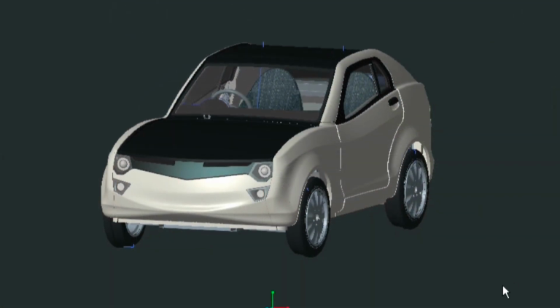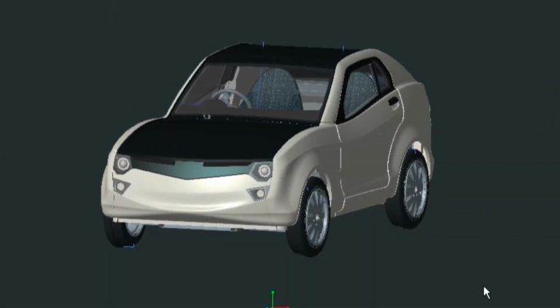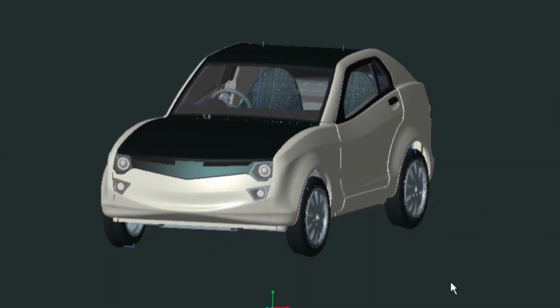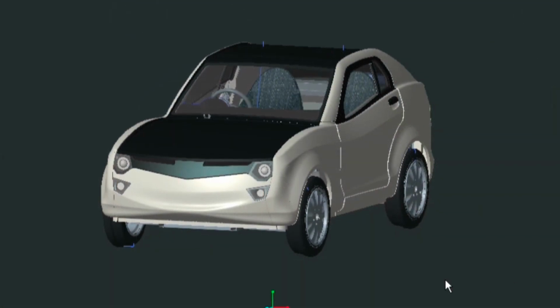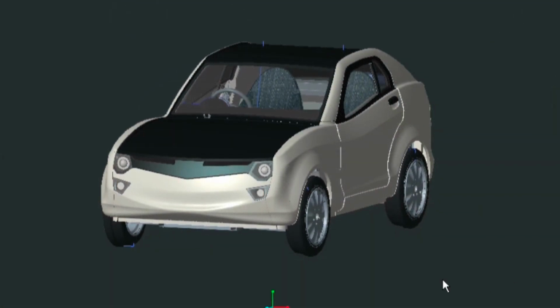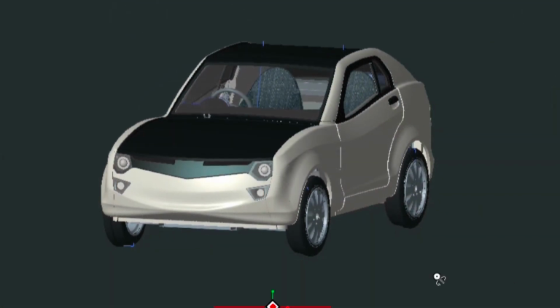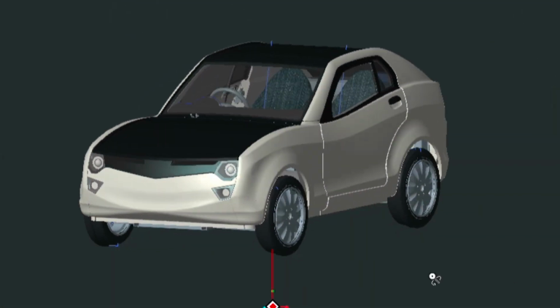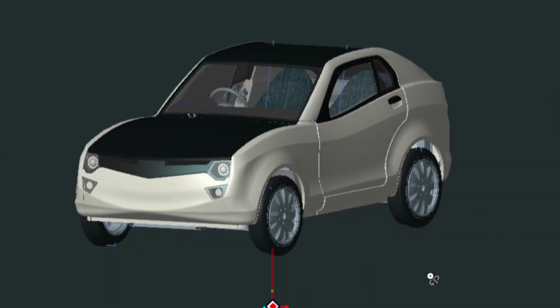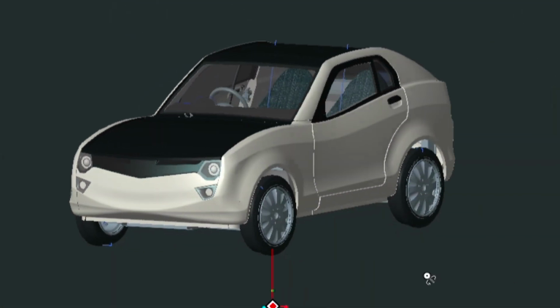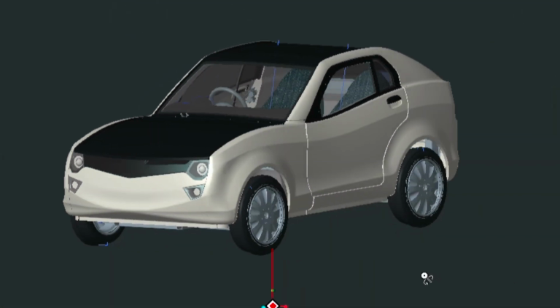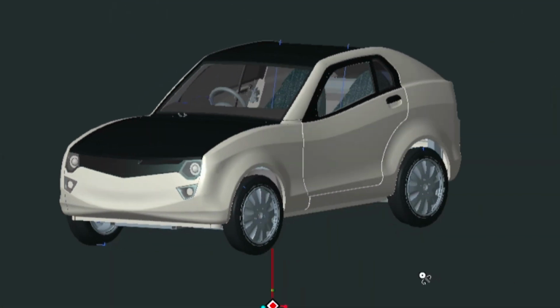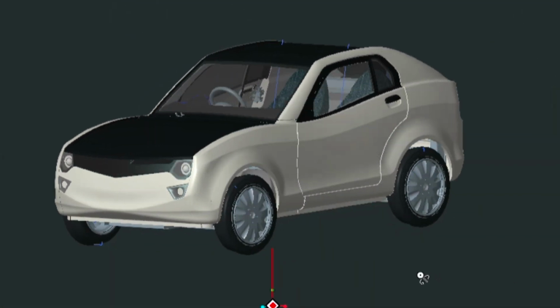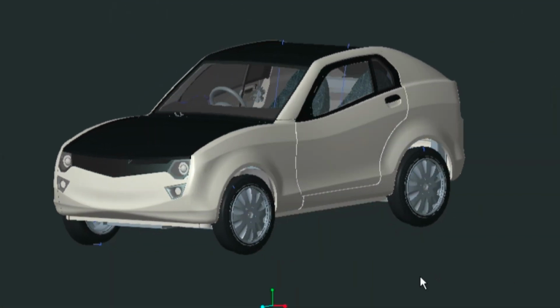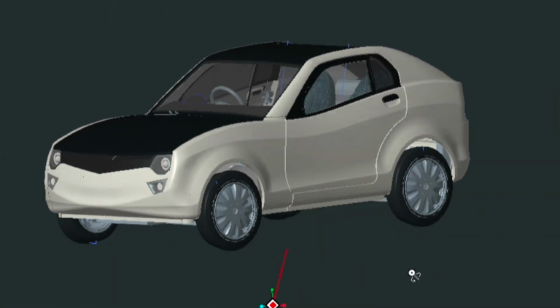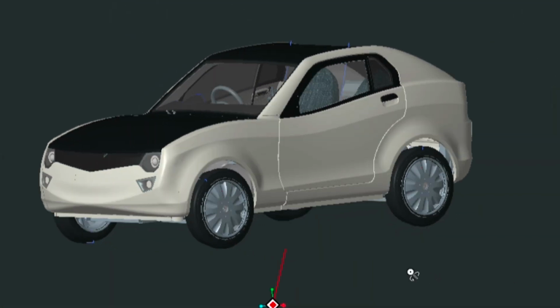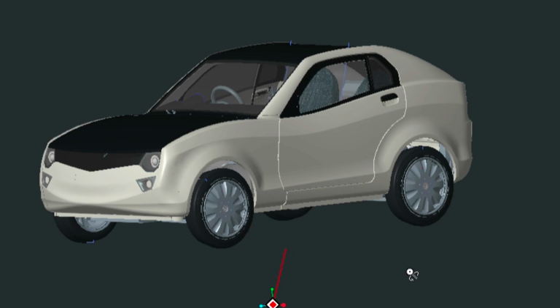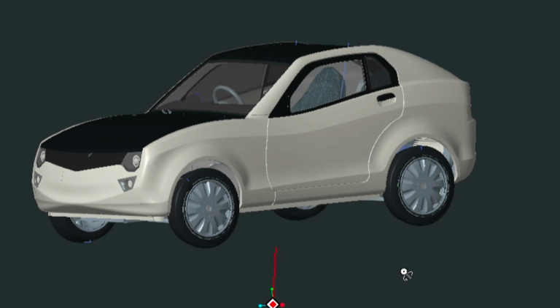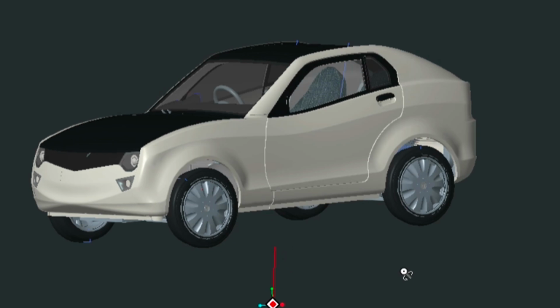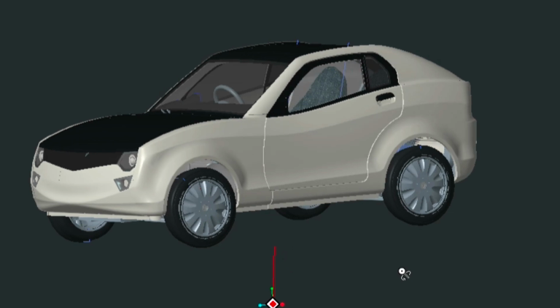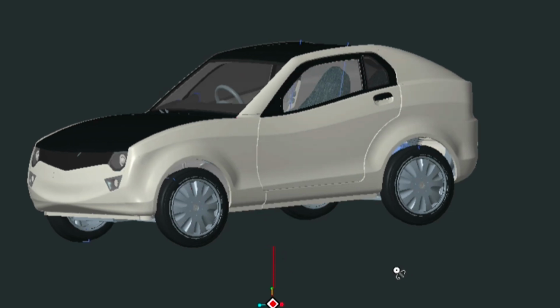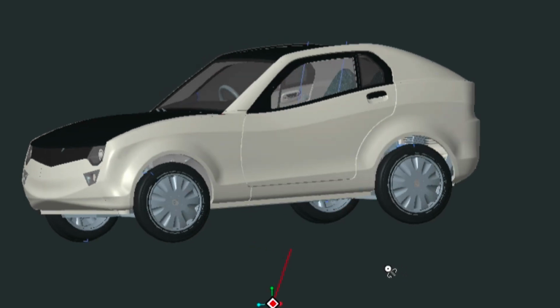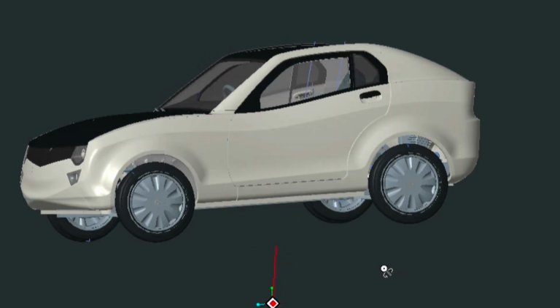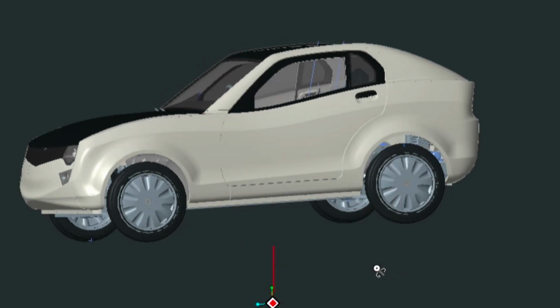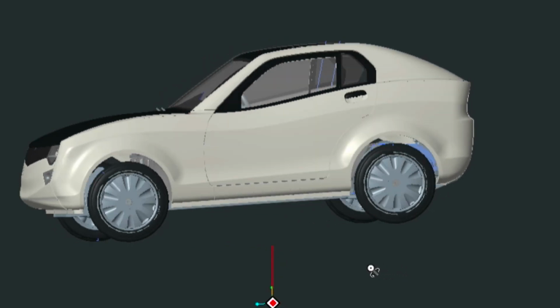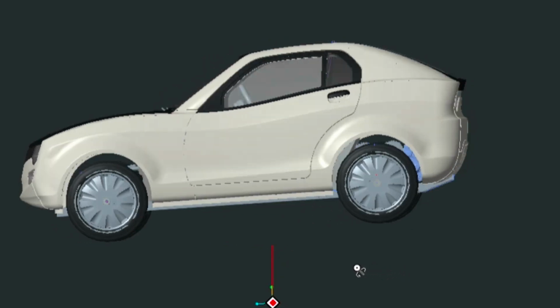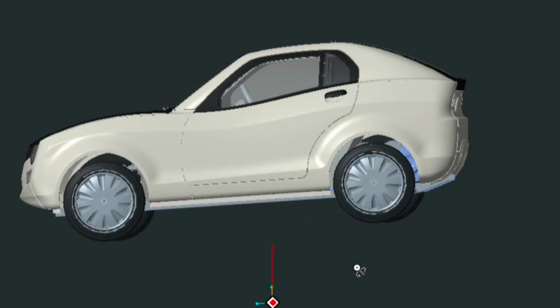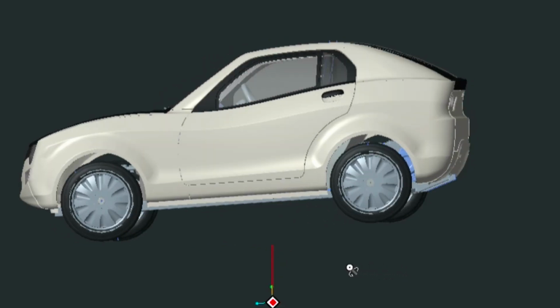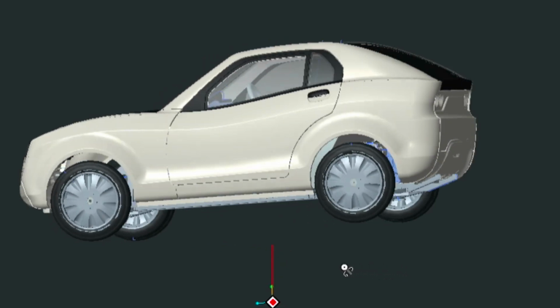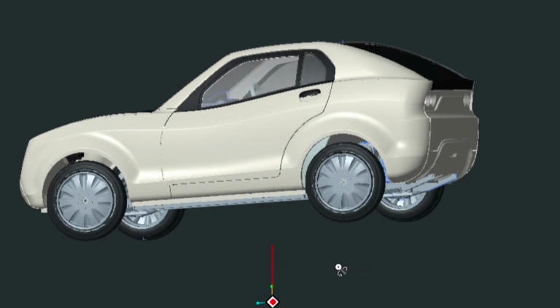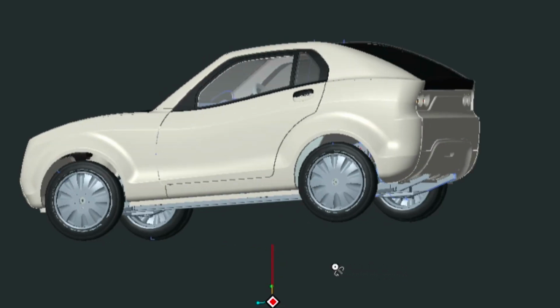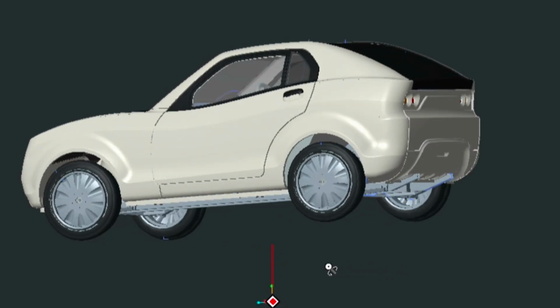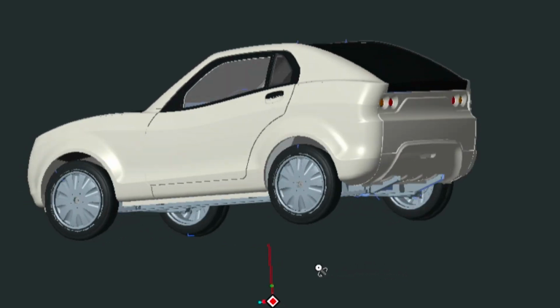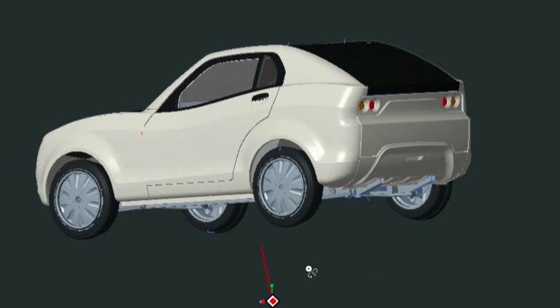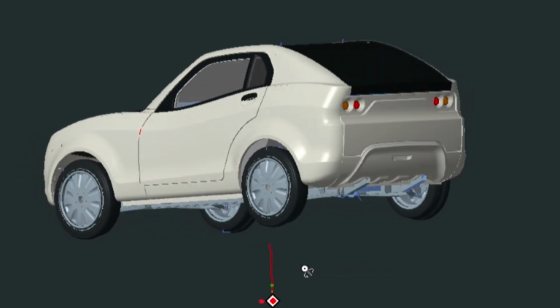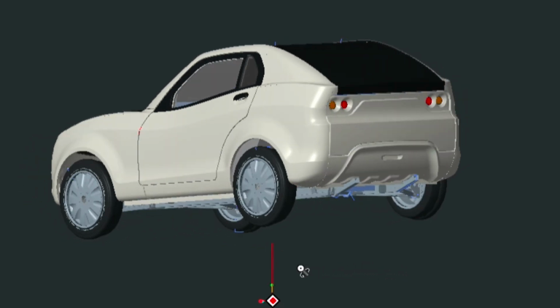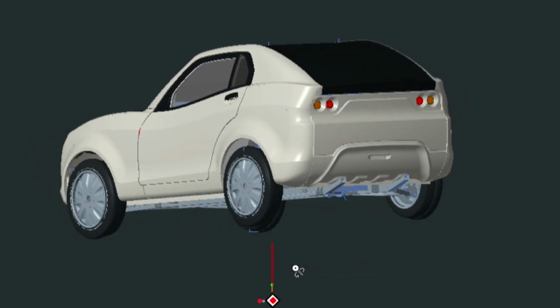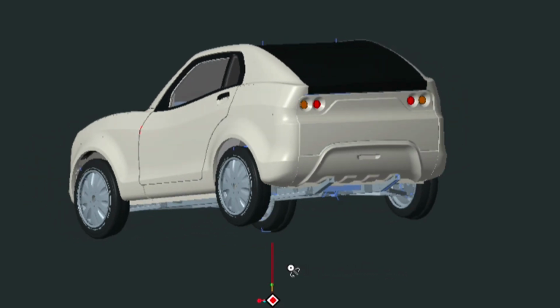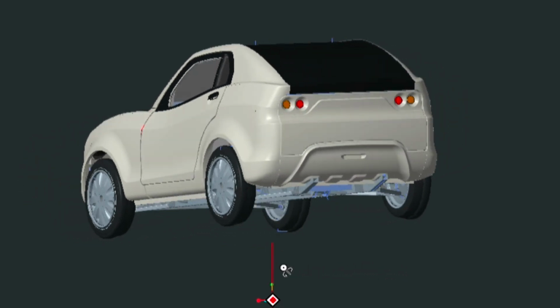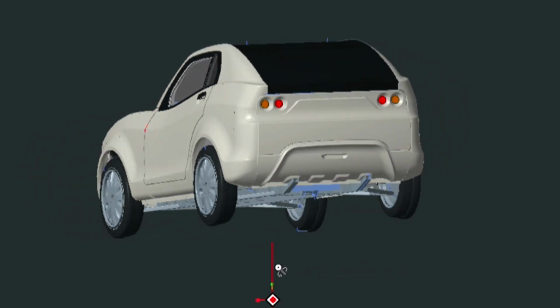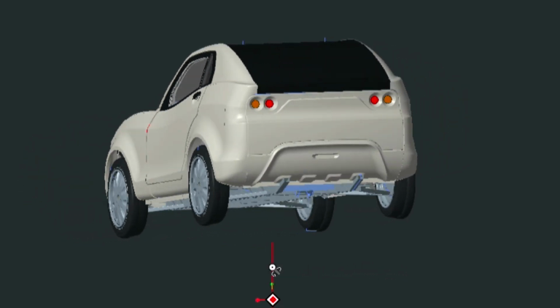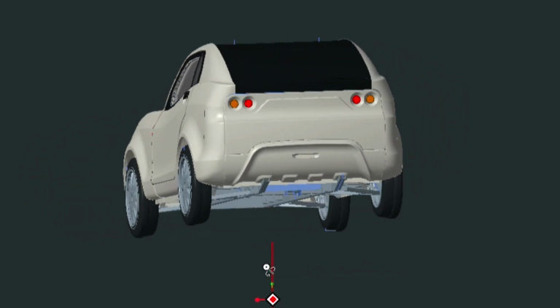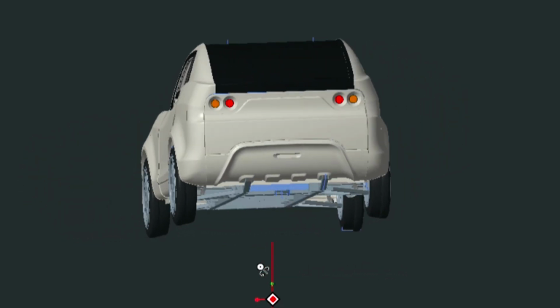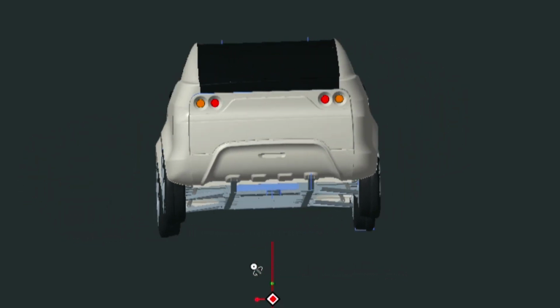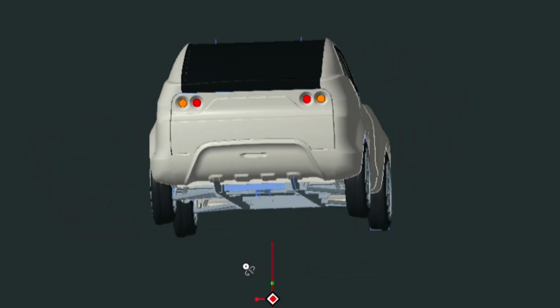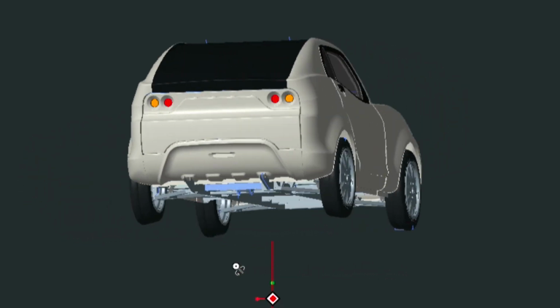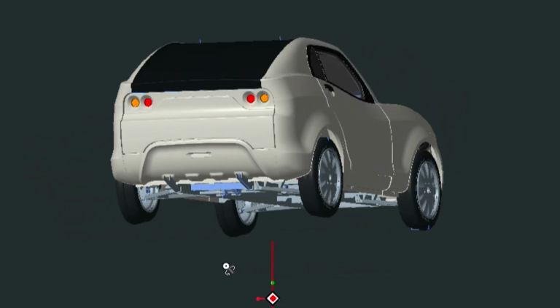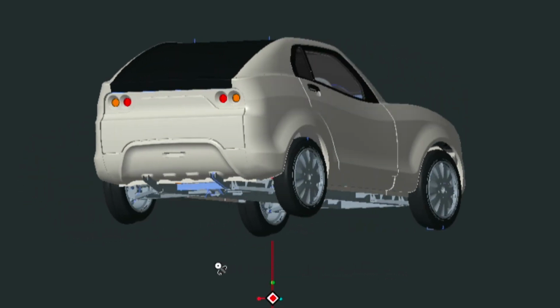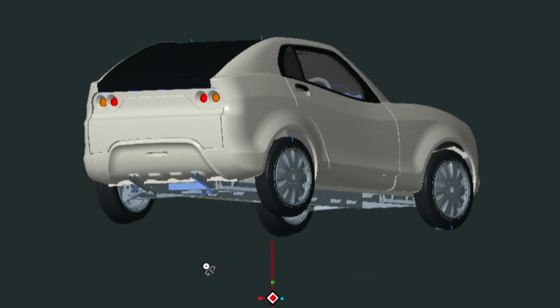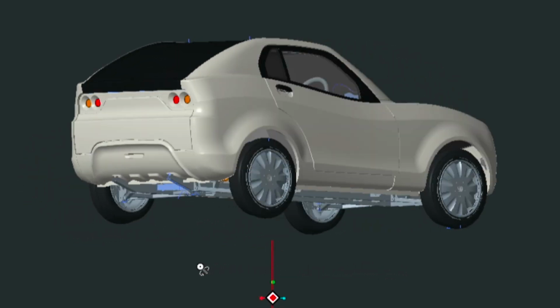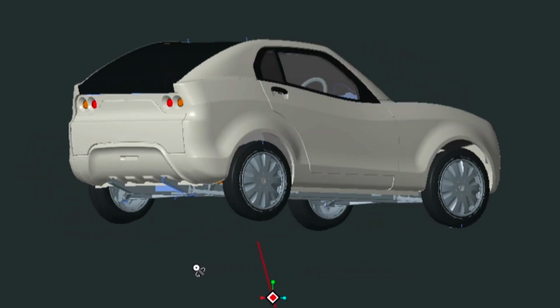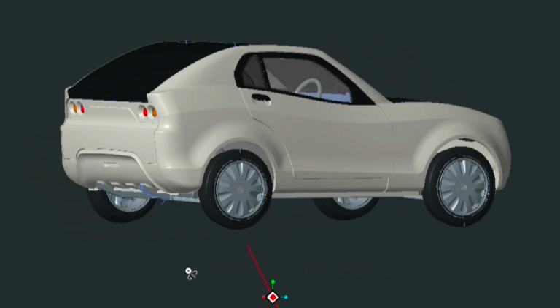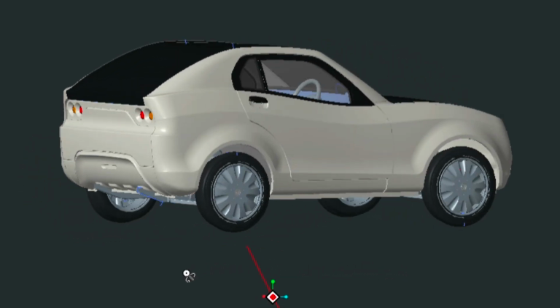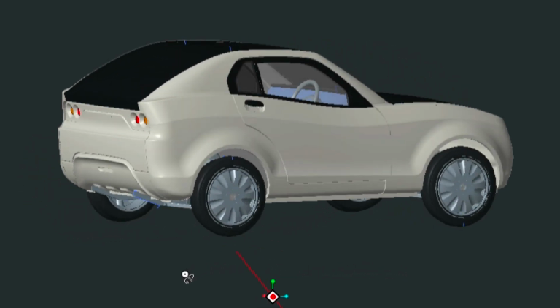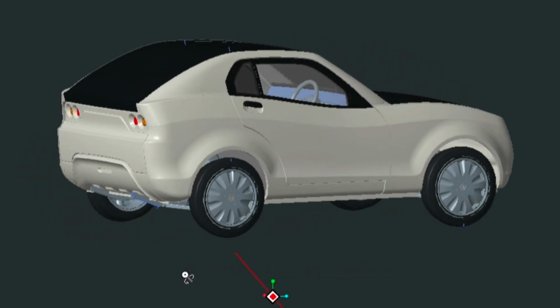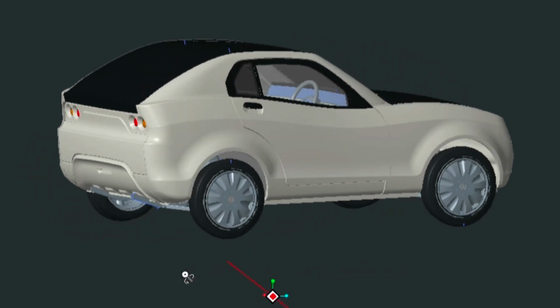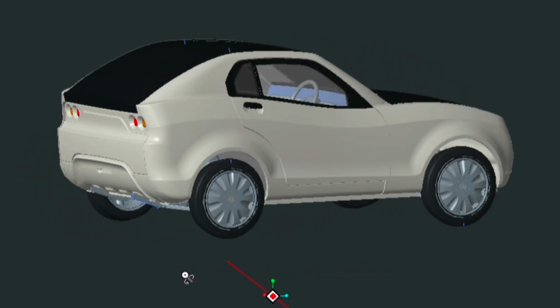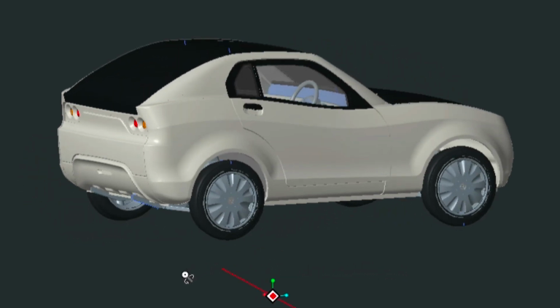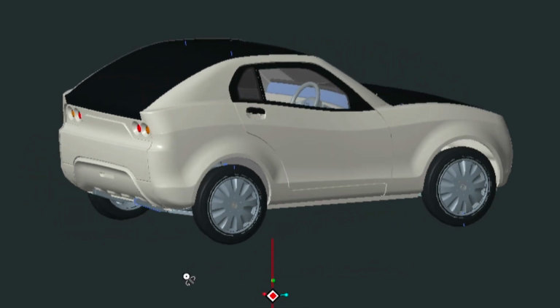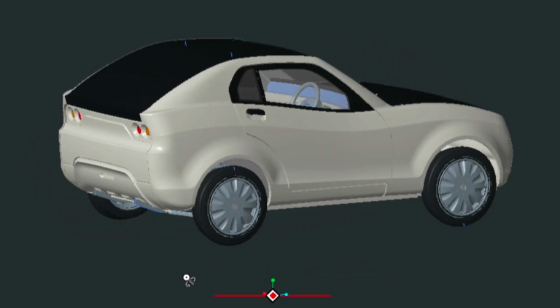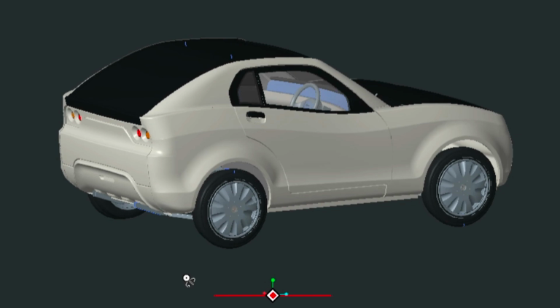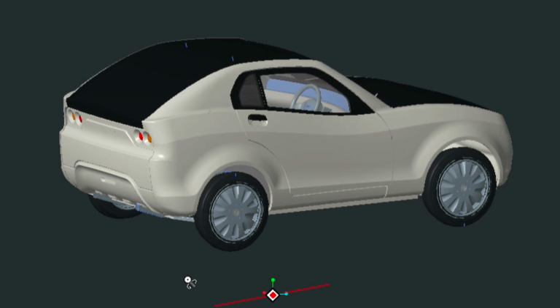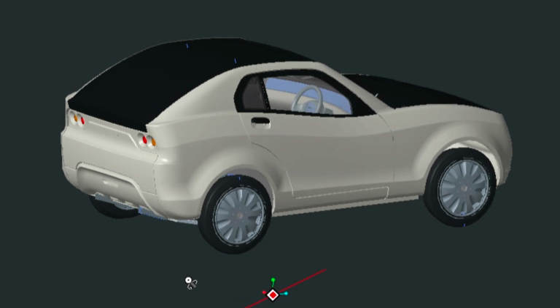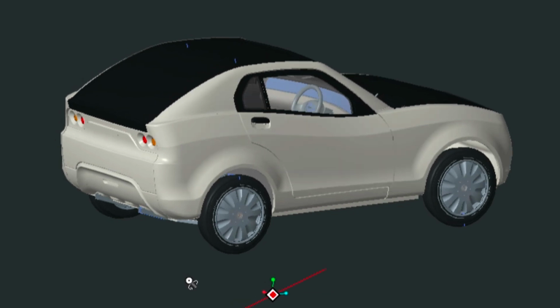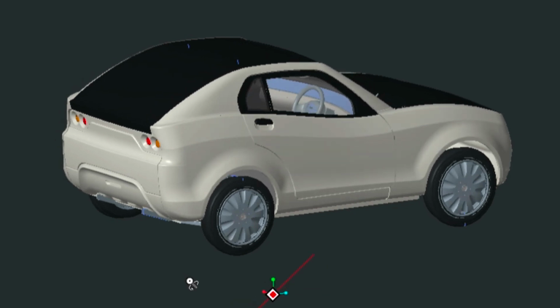As always, we start with CAD where the design intent is created as a 3D model packaged well within the limited space of the little solar car.